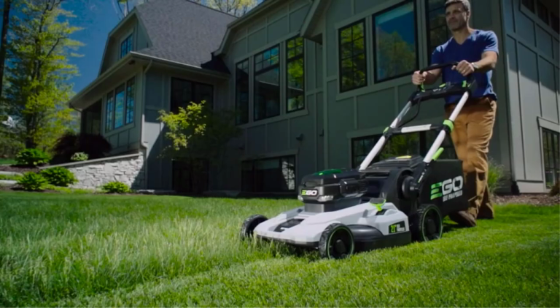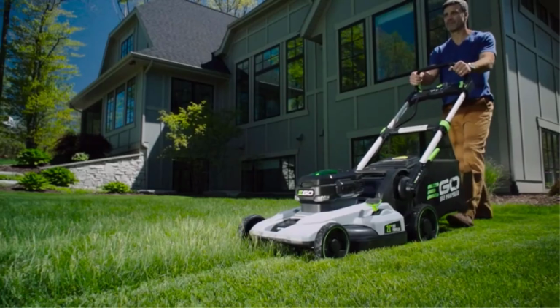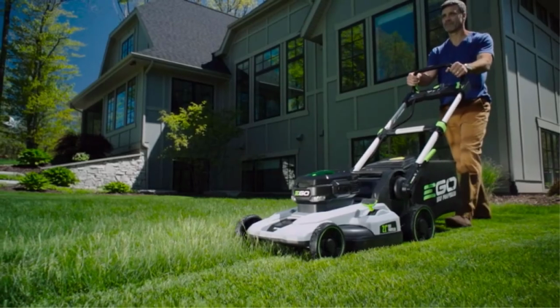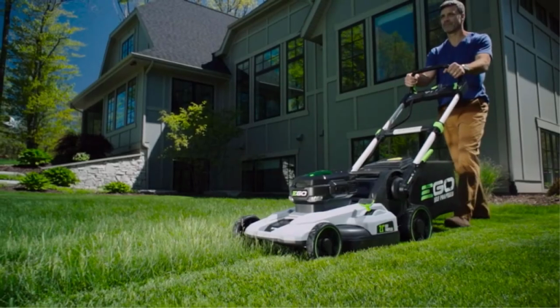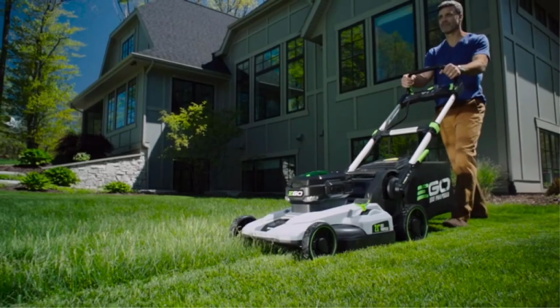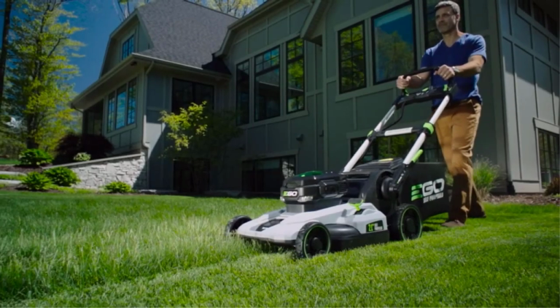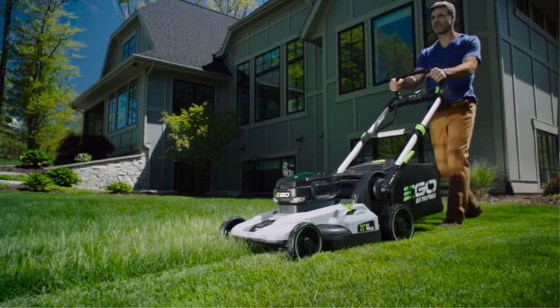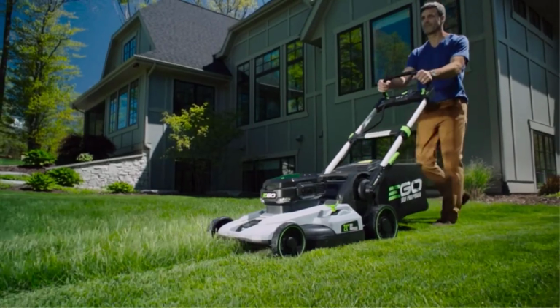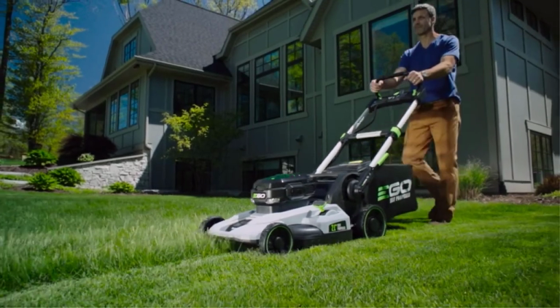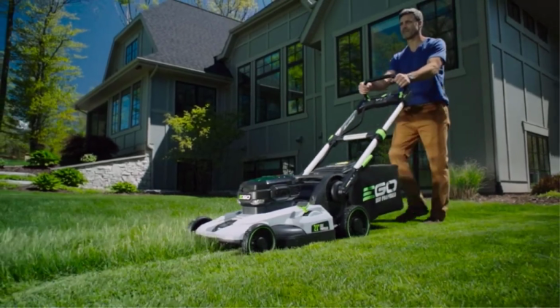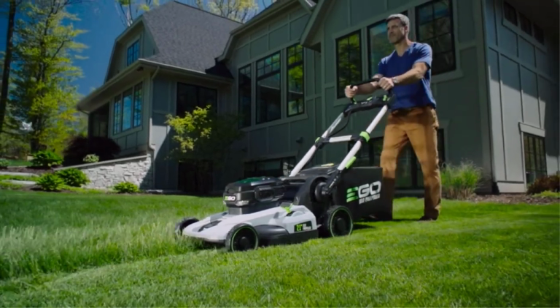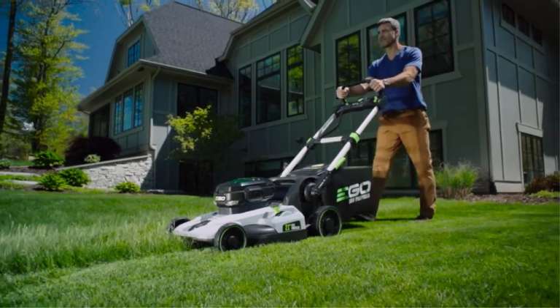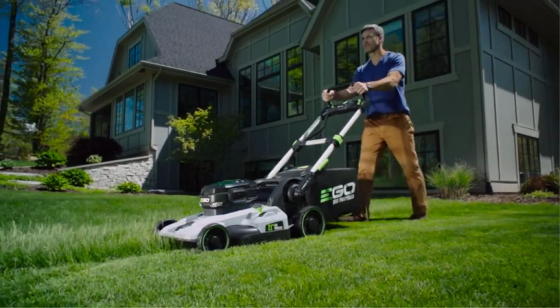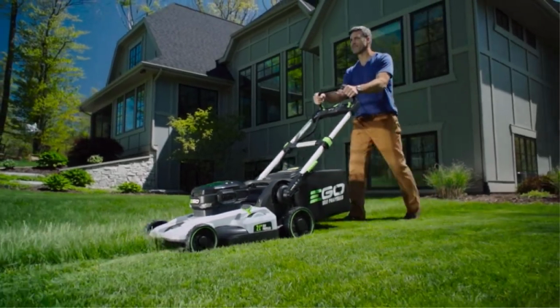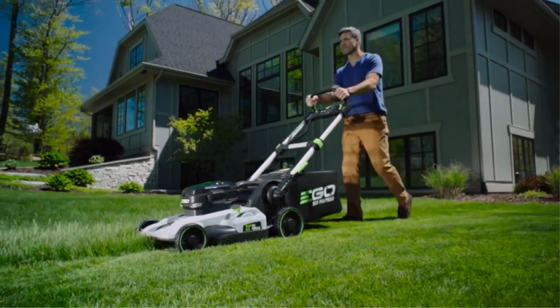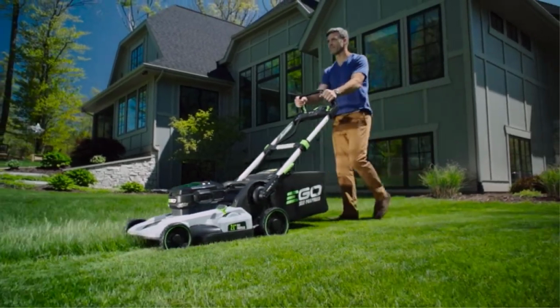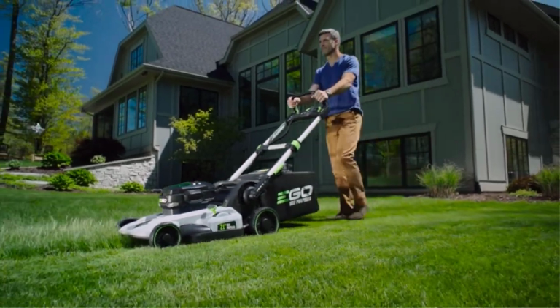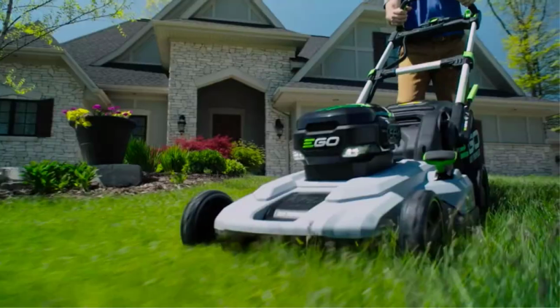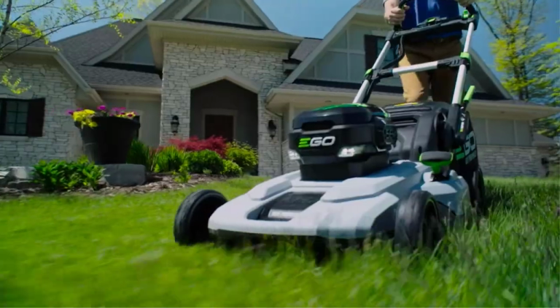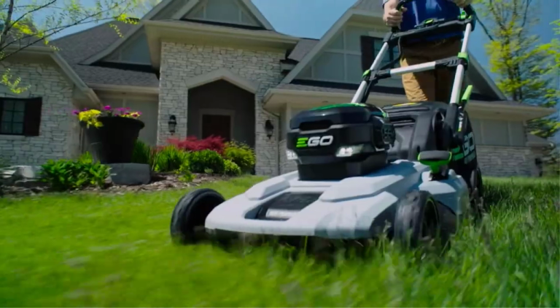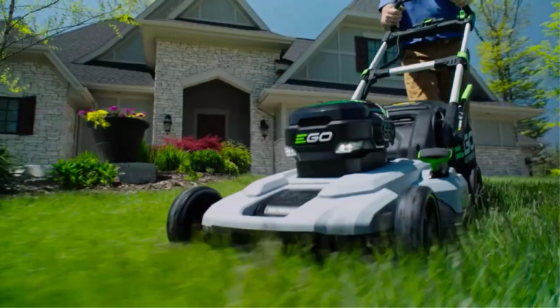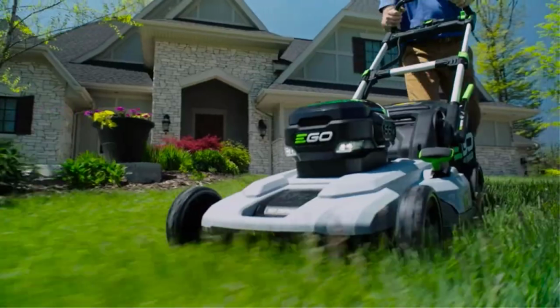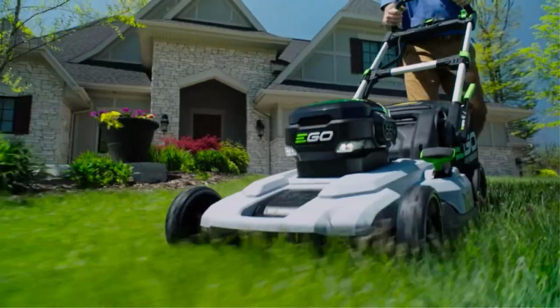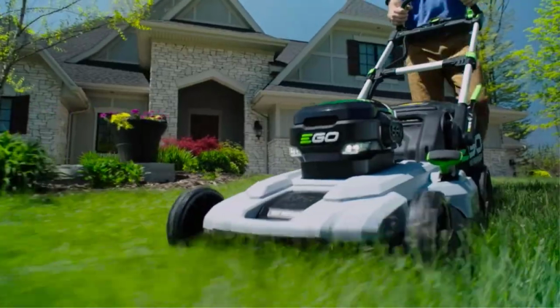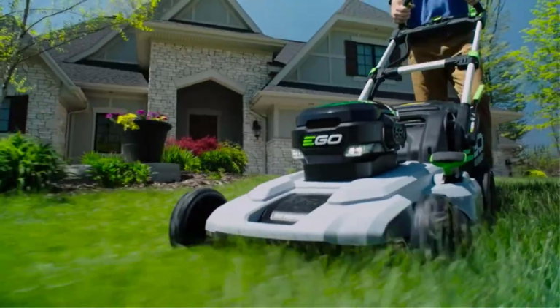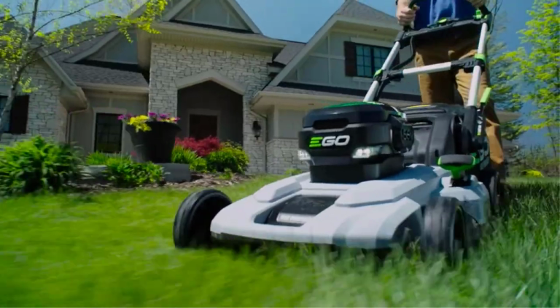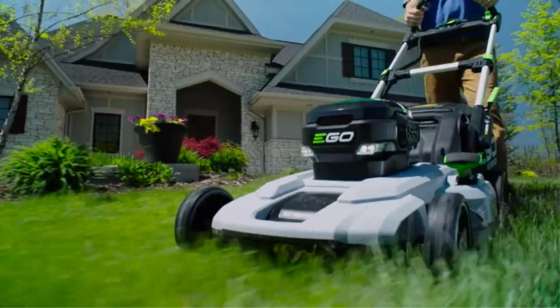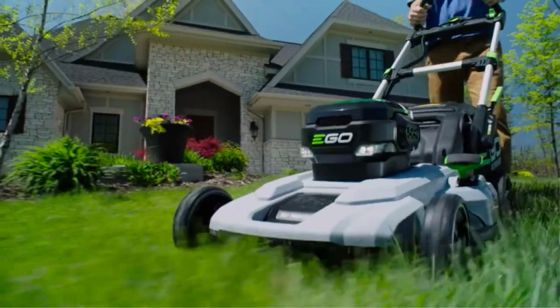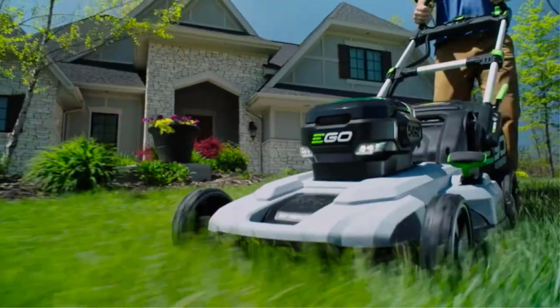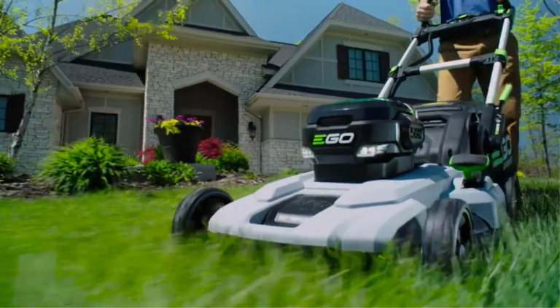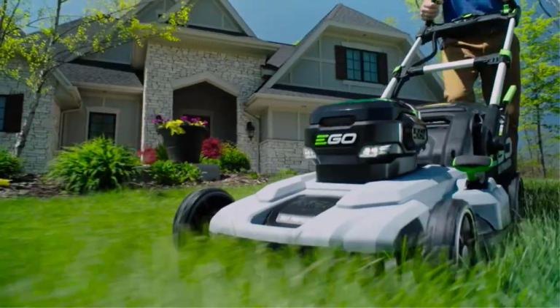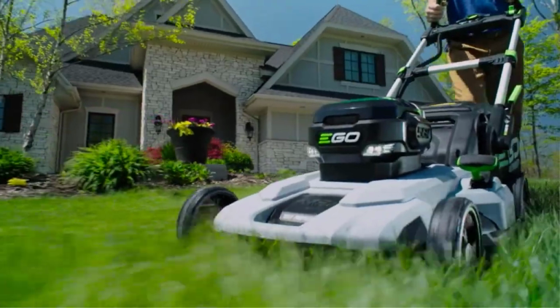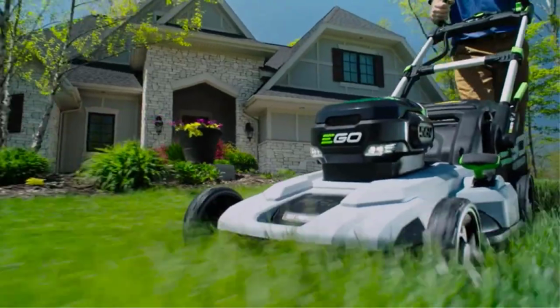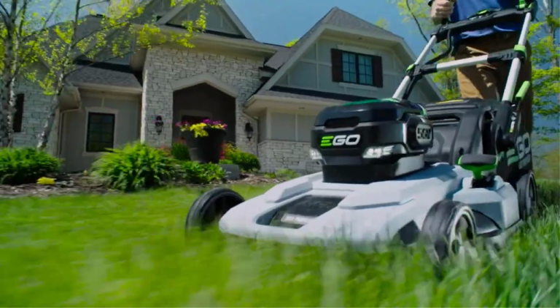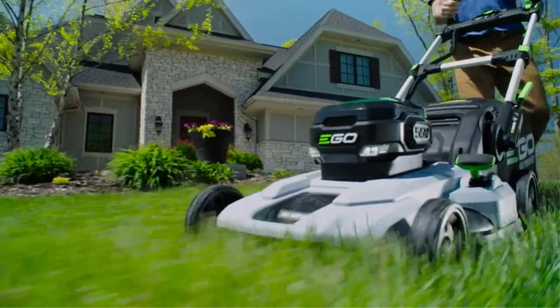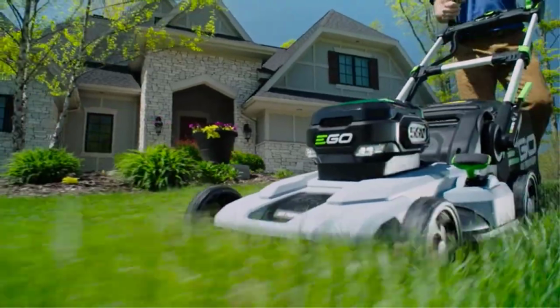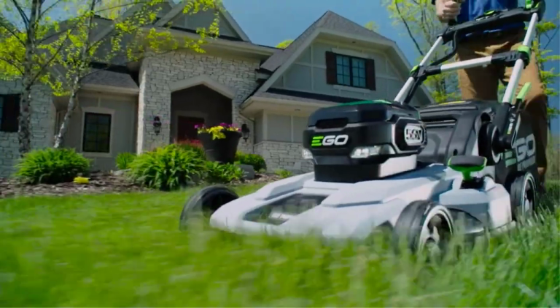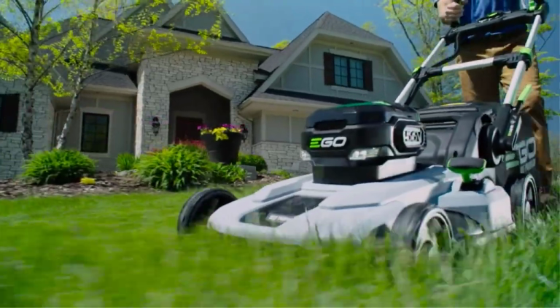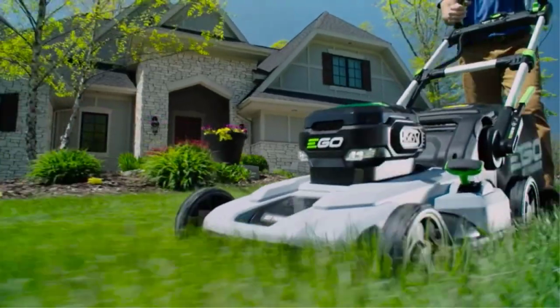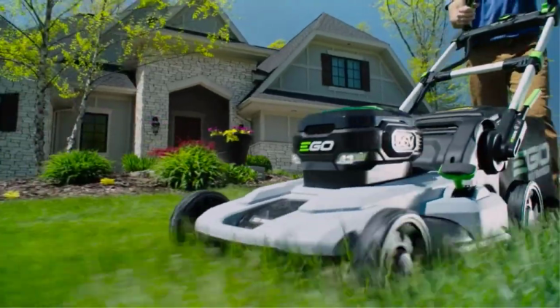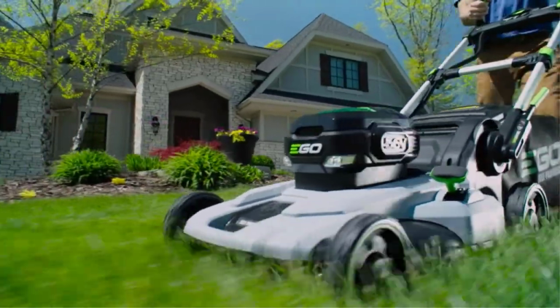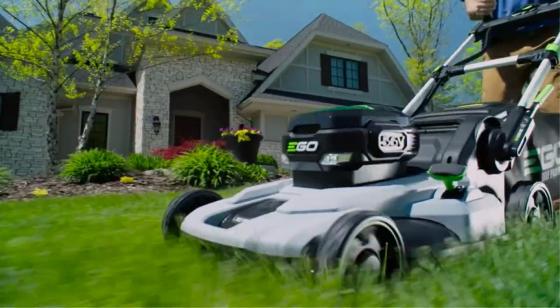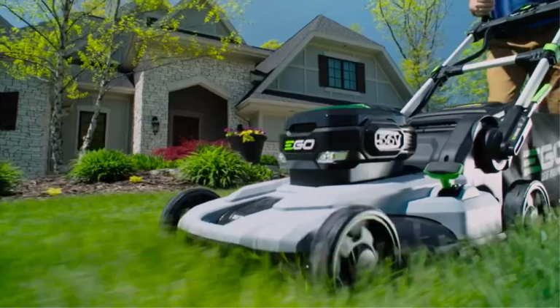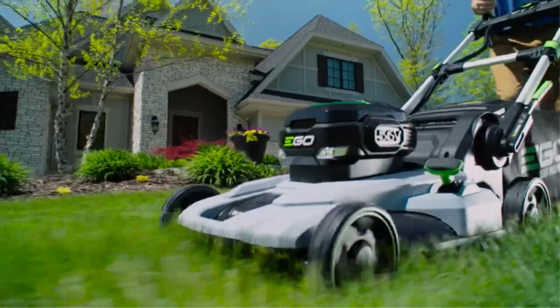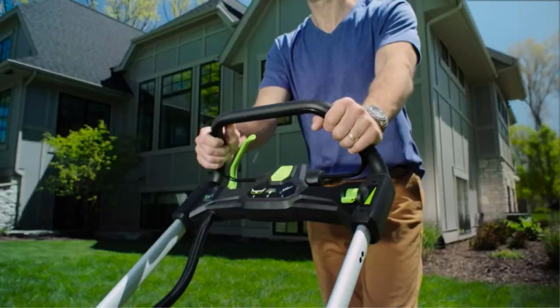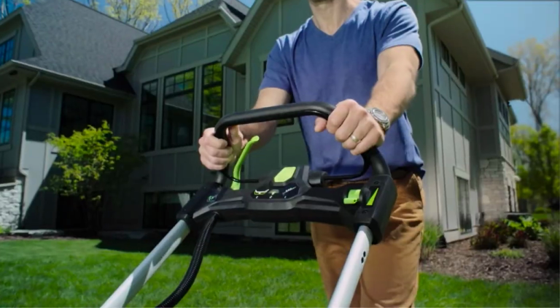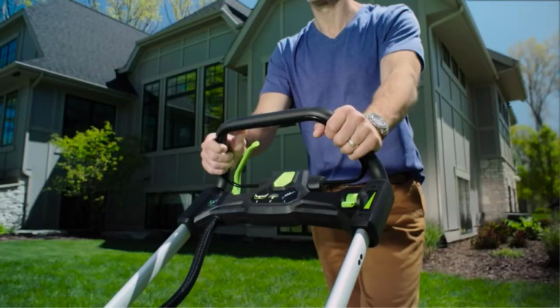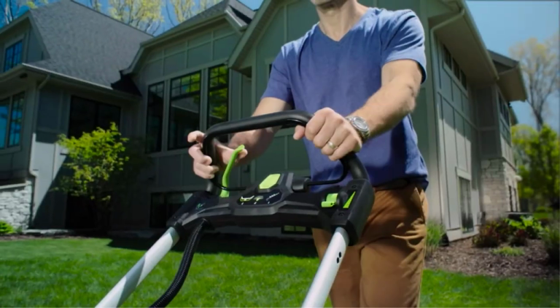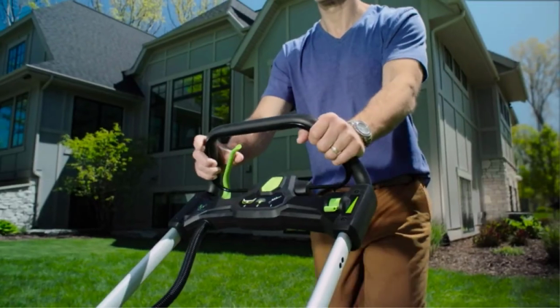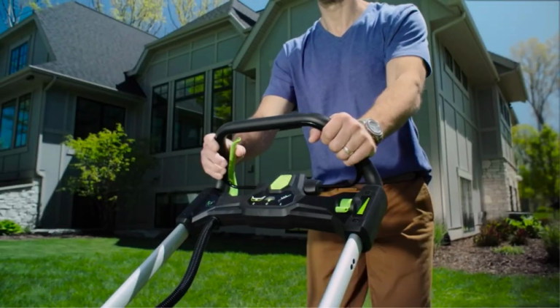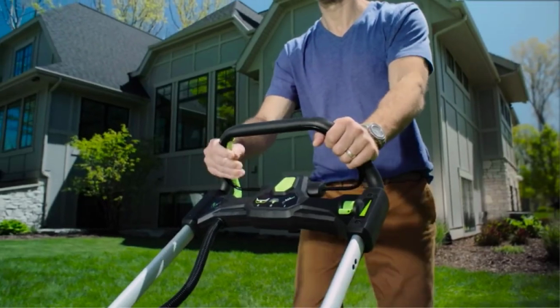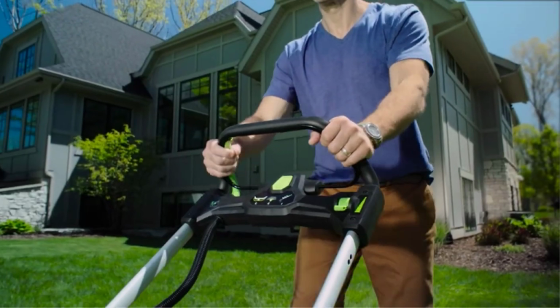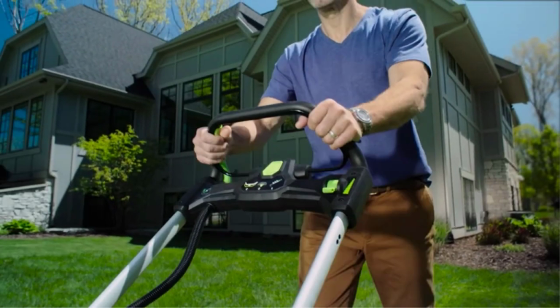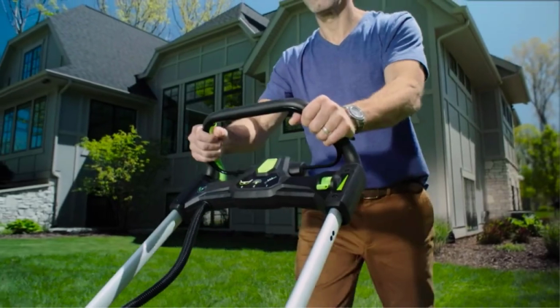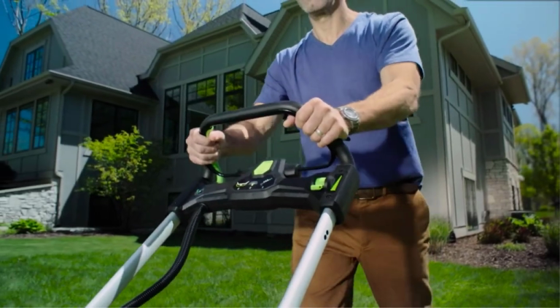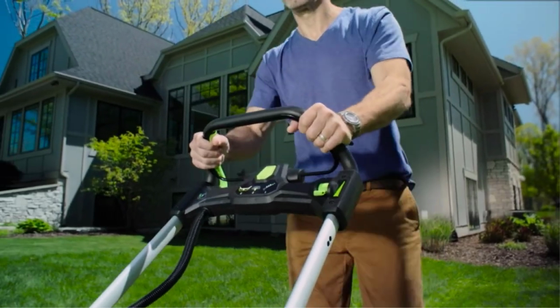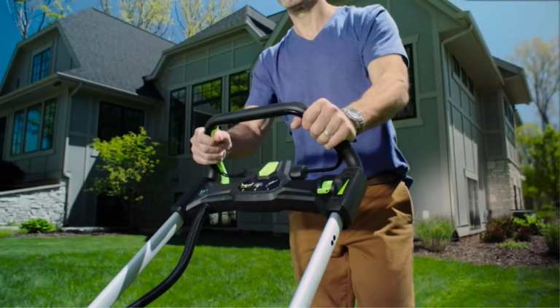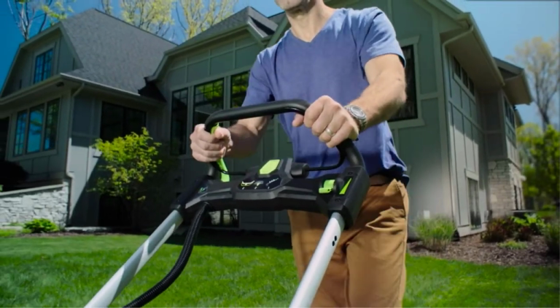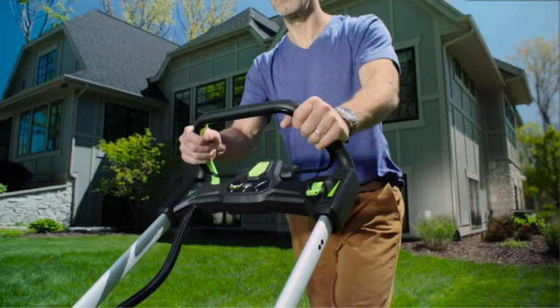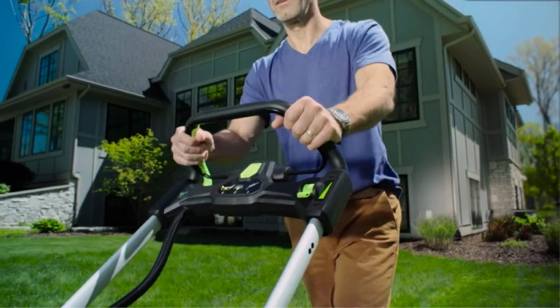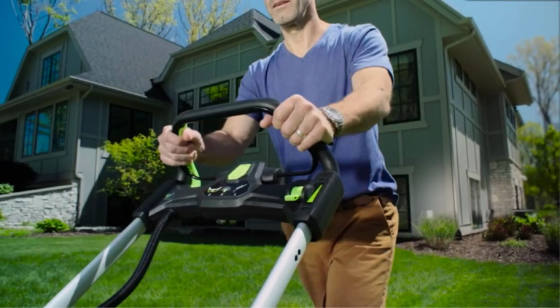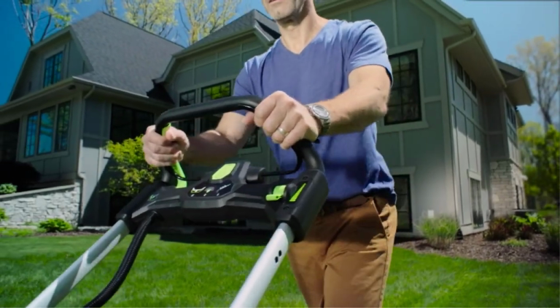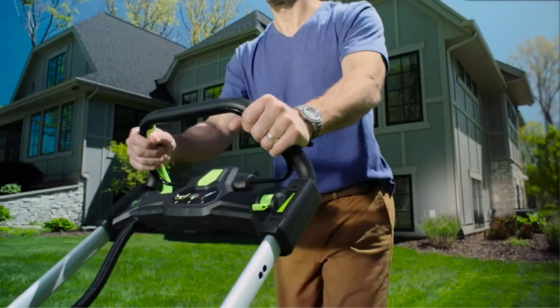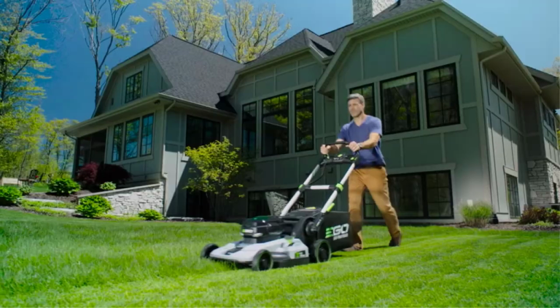Electric lawnmowers are often easier to operate and maintain than gas-powered models, don't generate as much noise, and won't spew fumes.